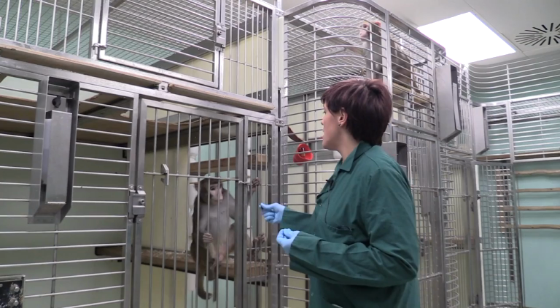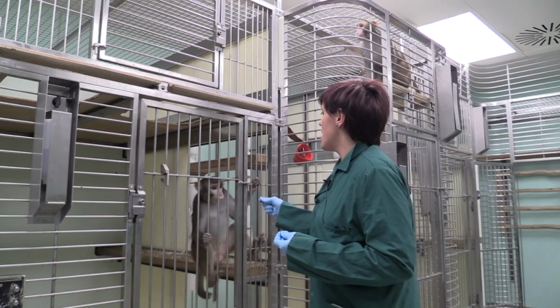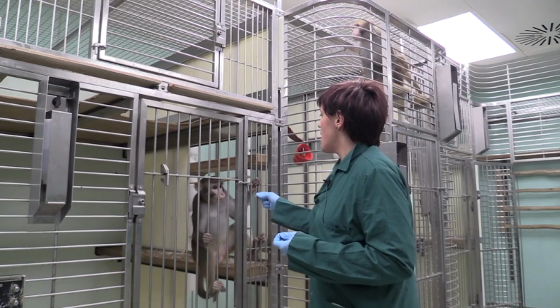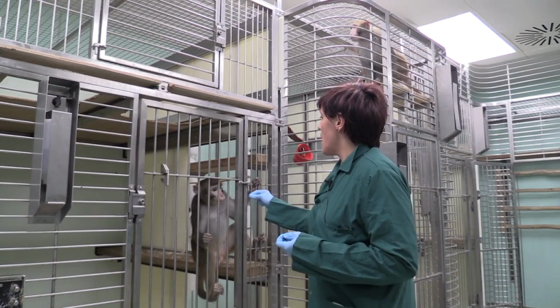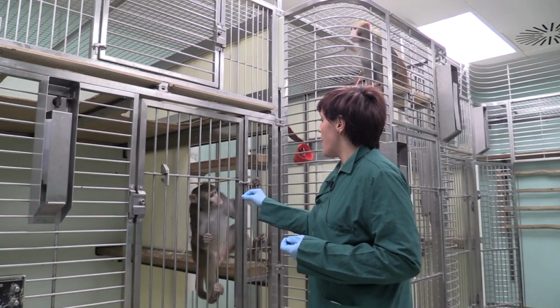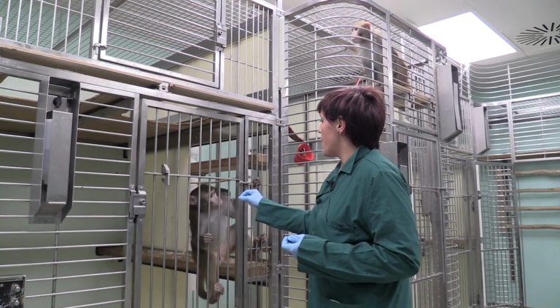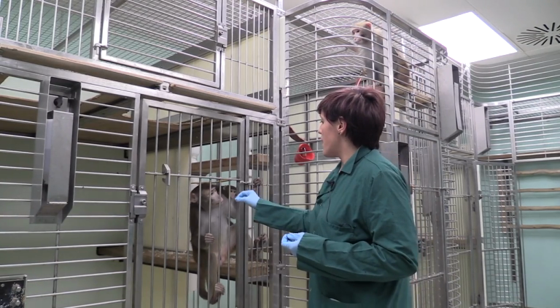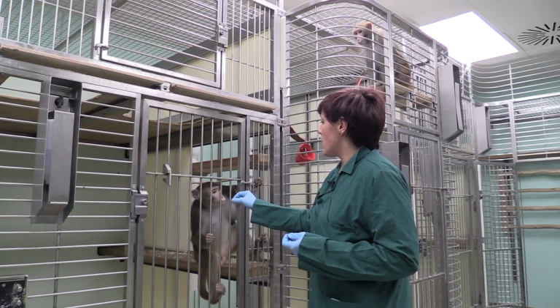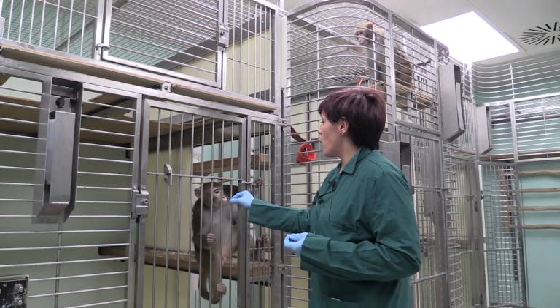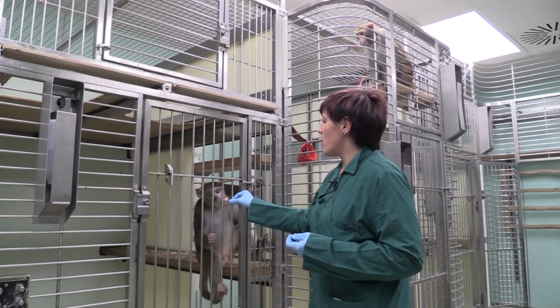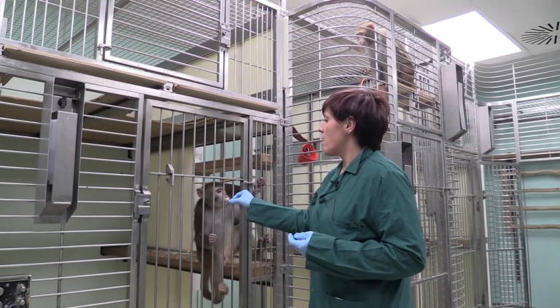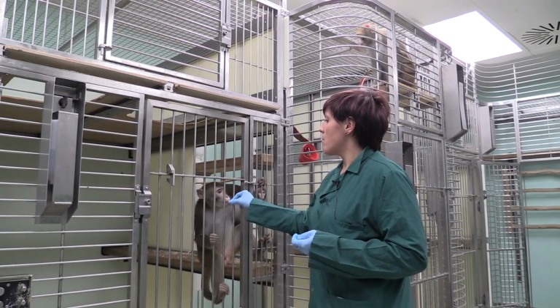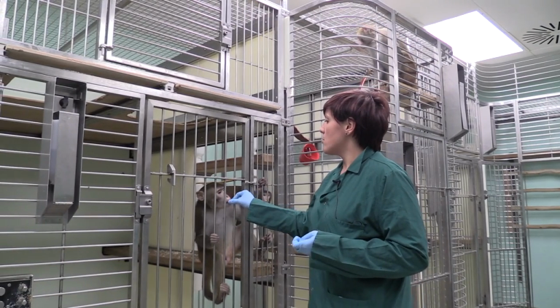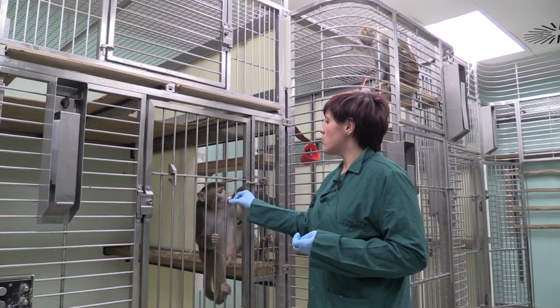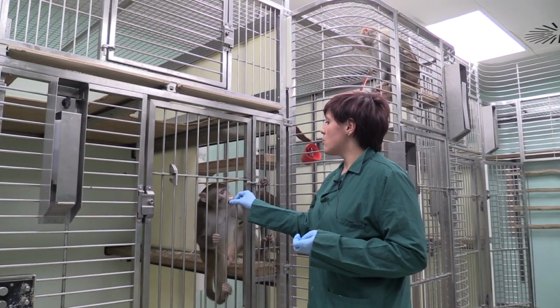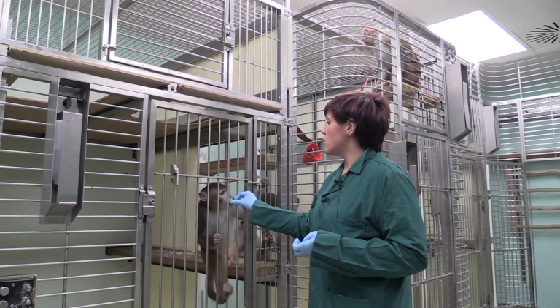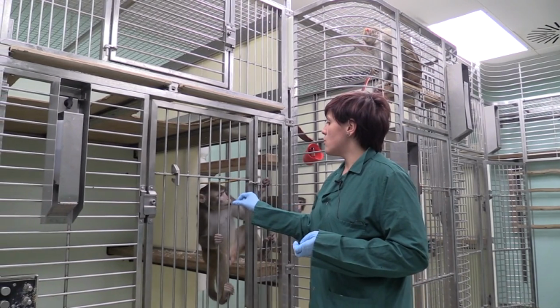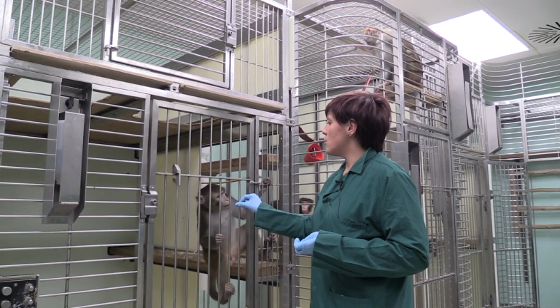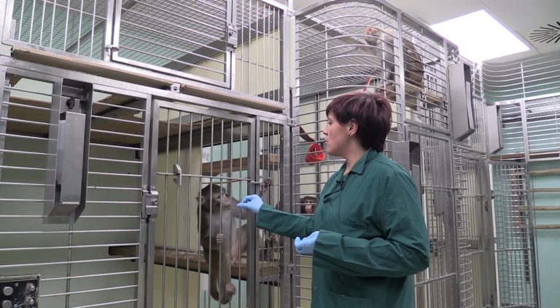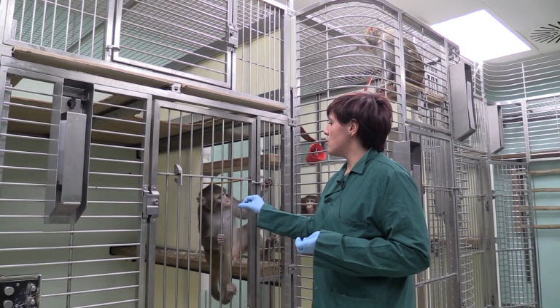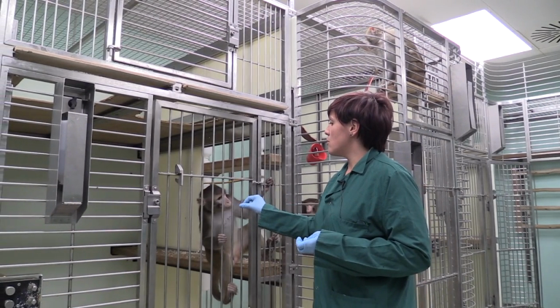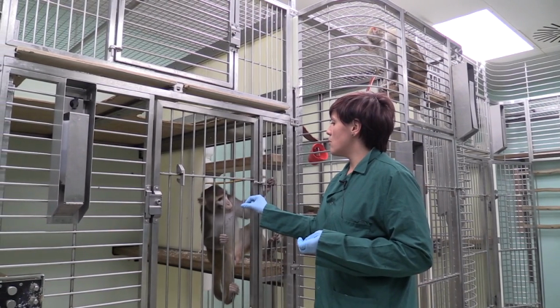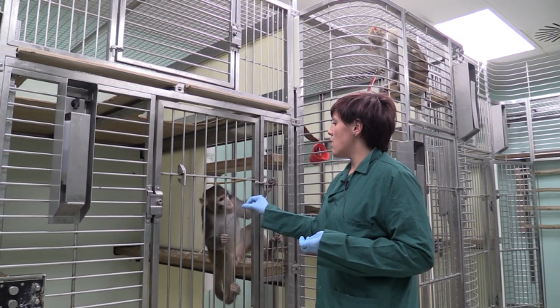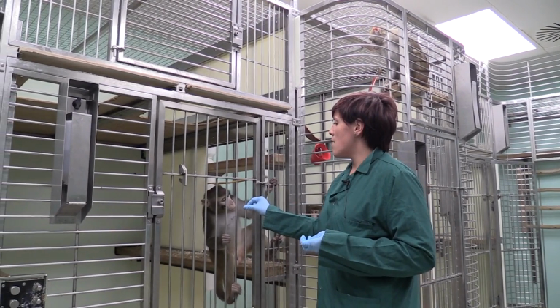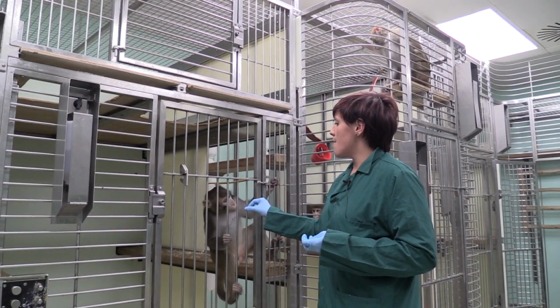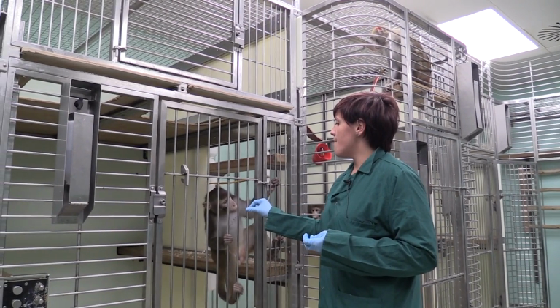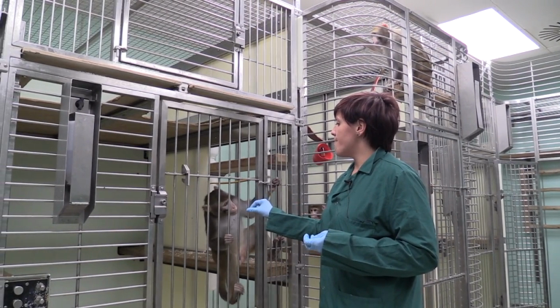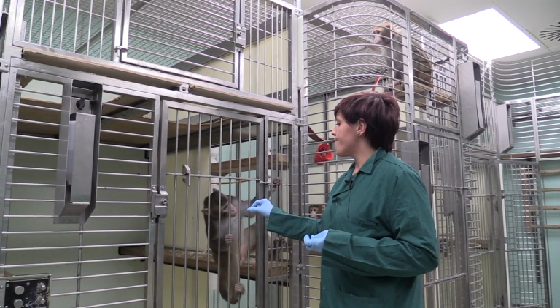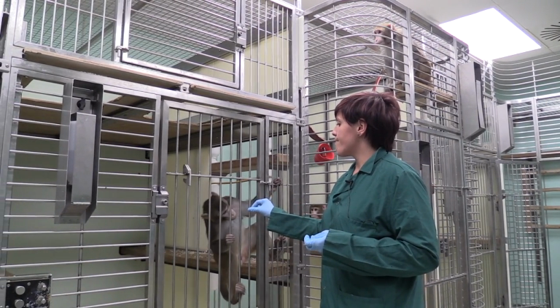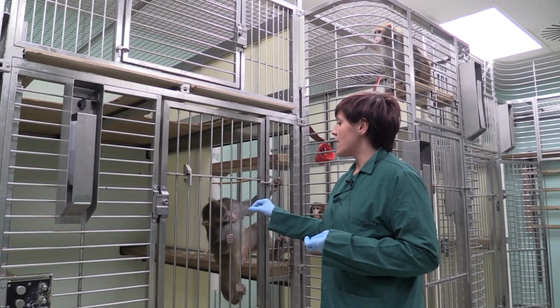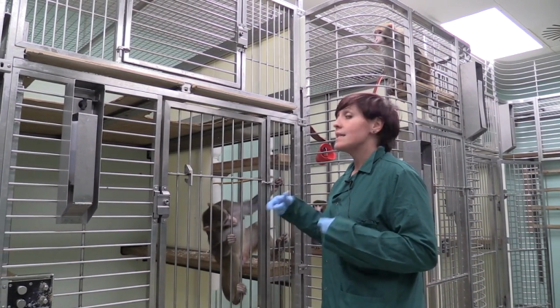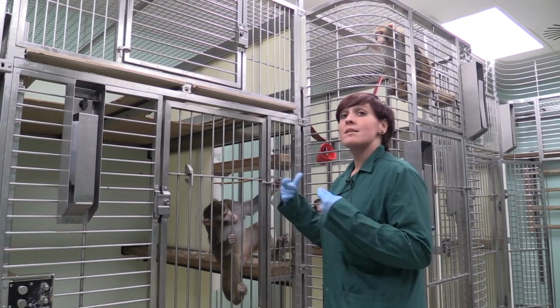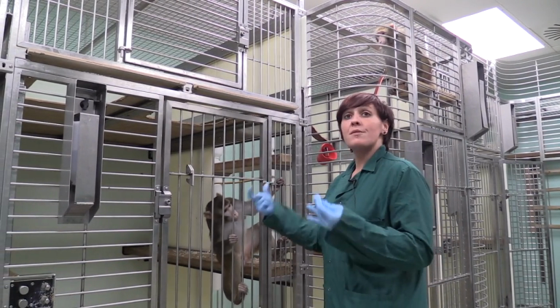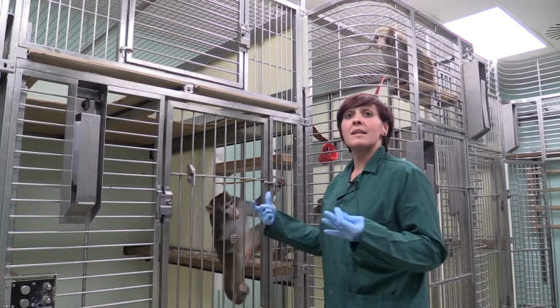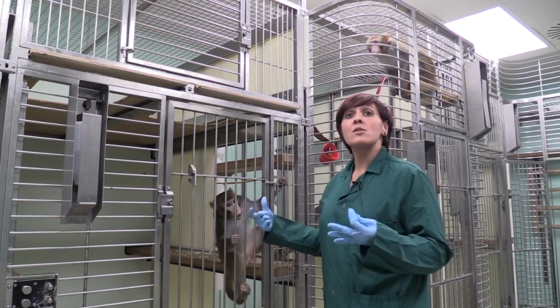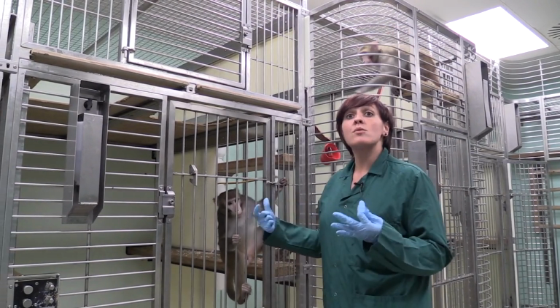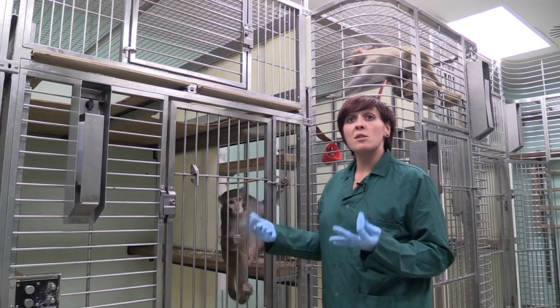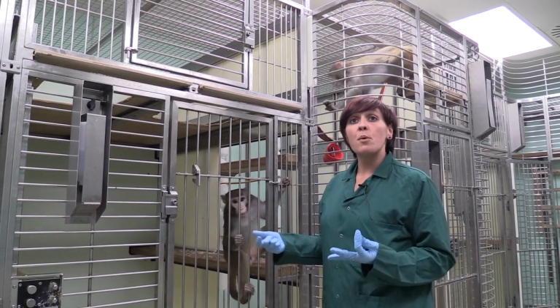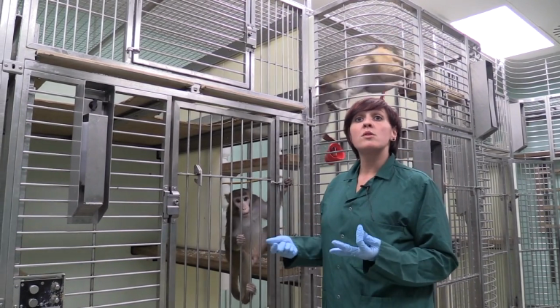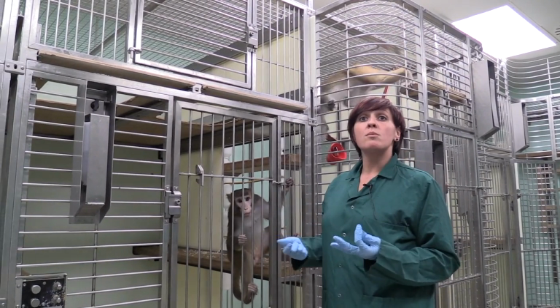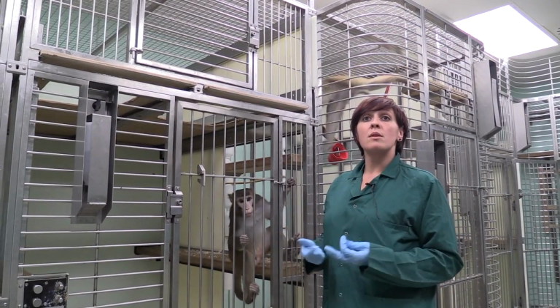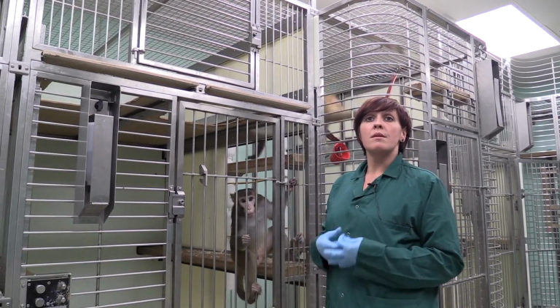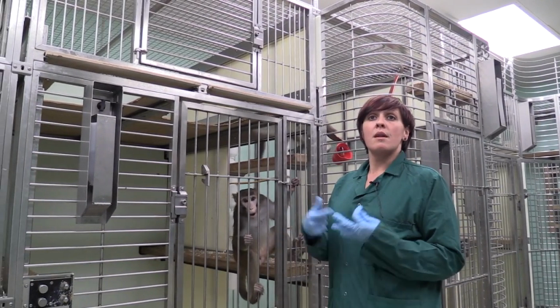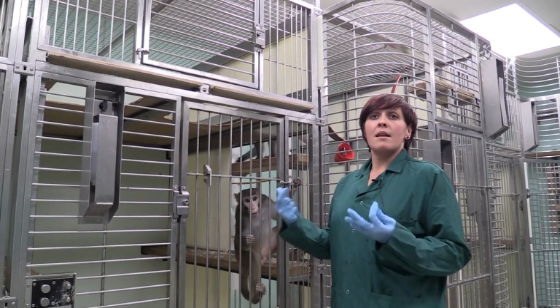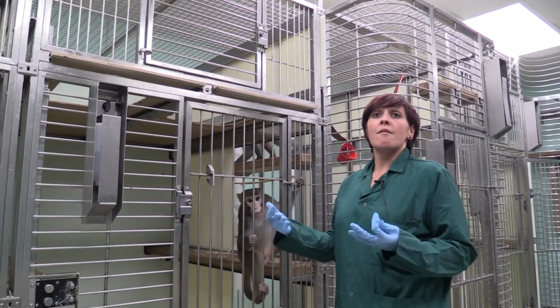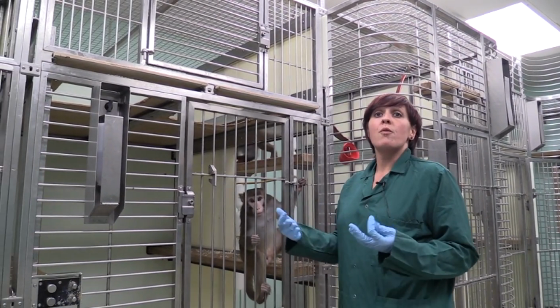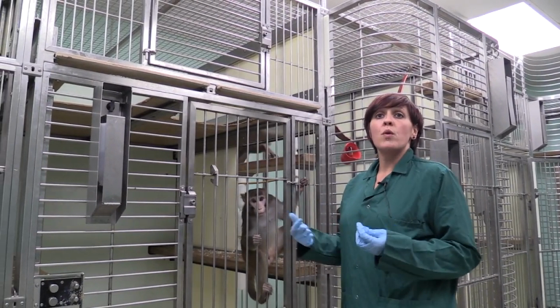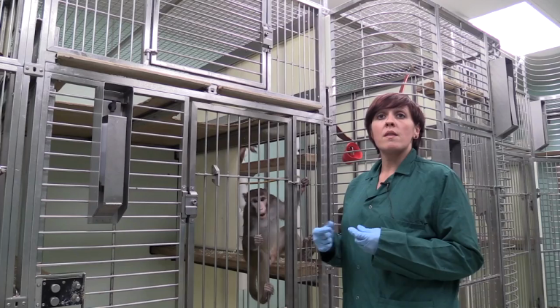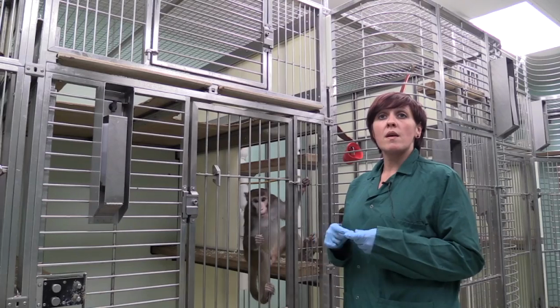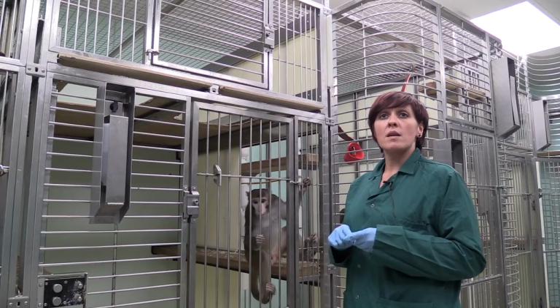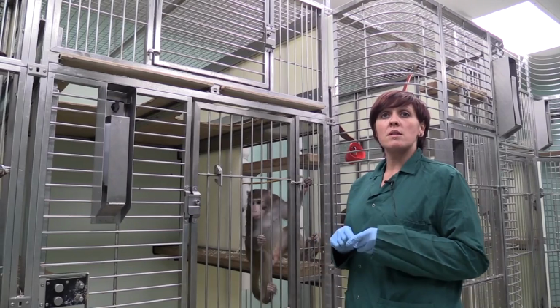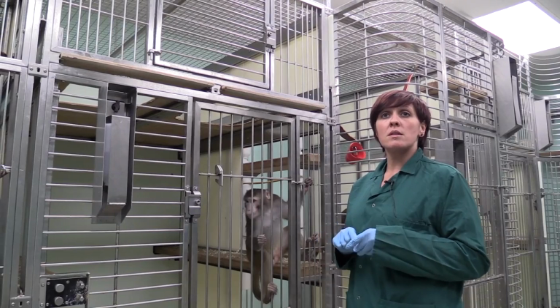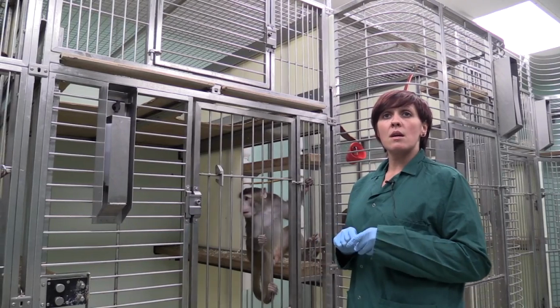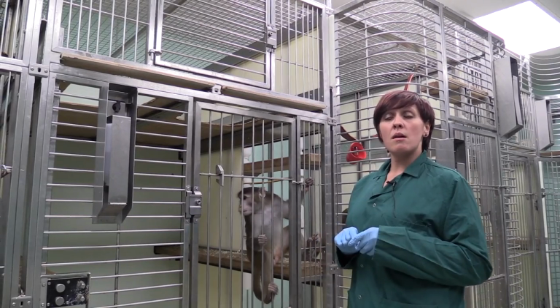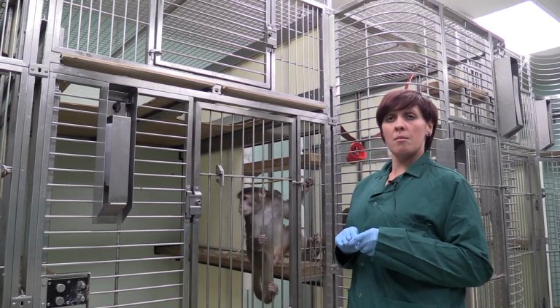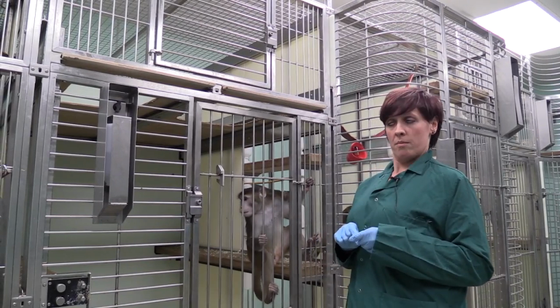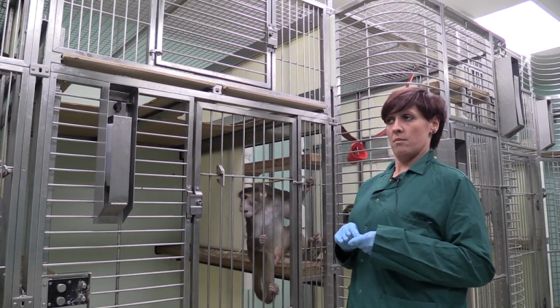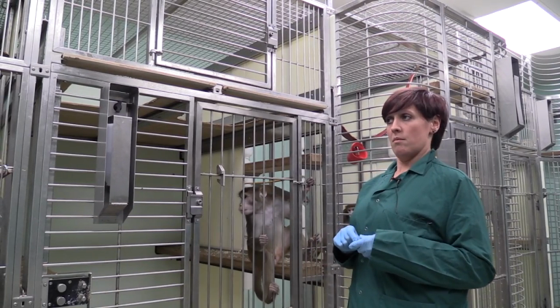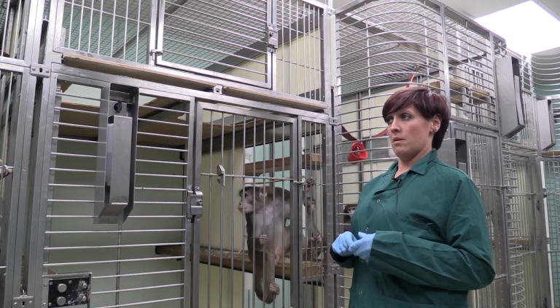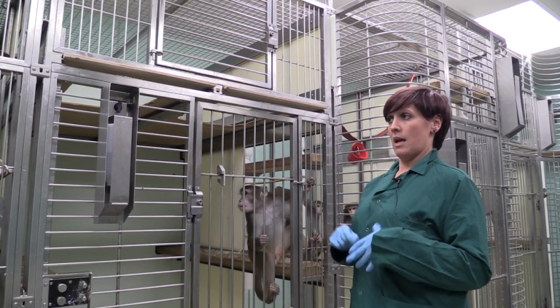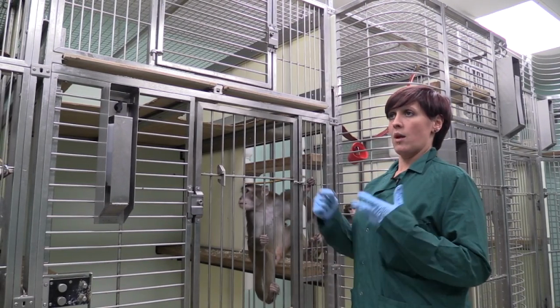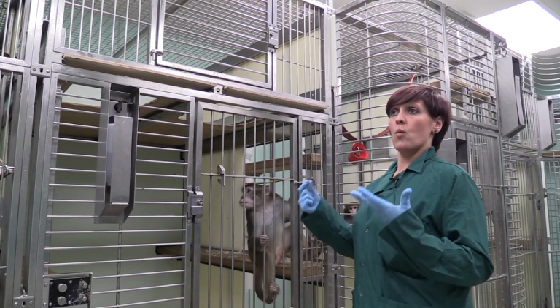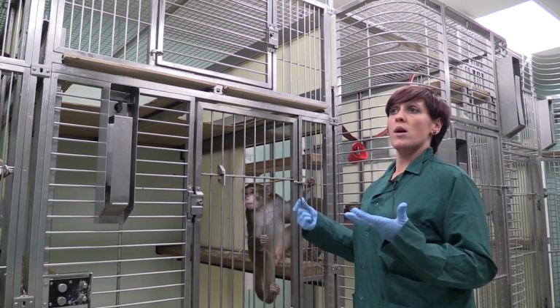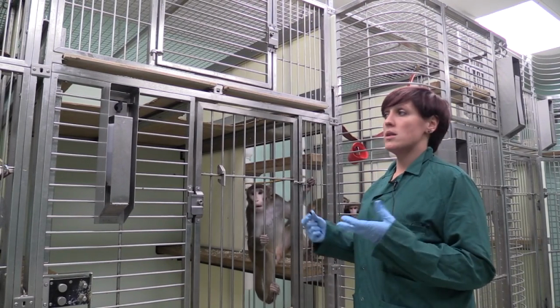We're then able to intervene as soon as possible and avoid things getting worse.